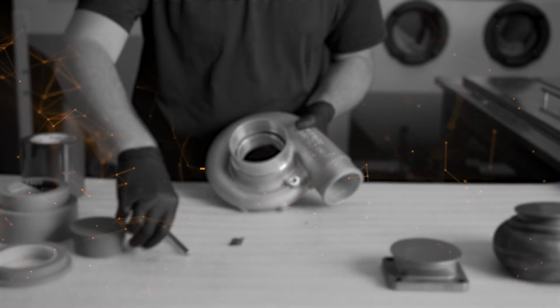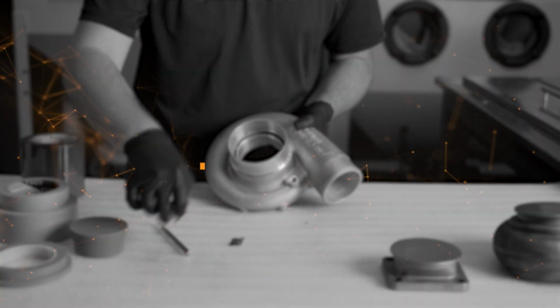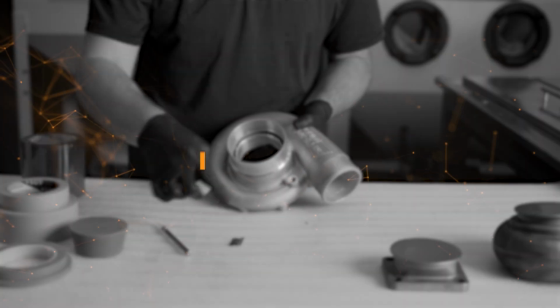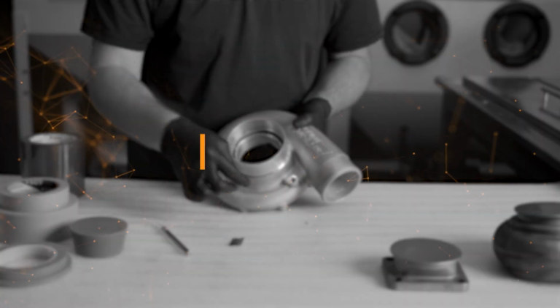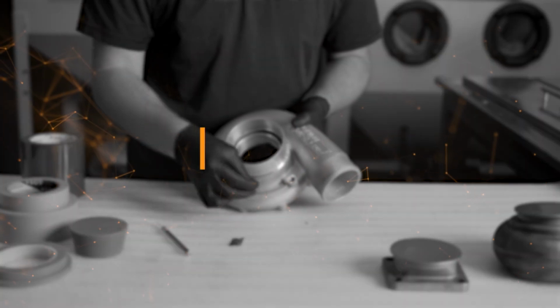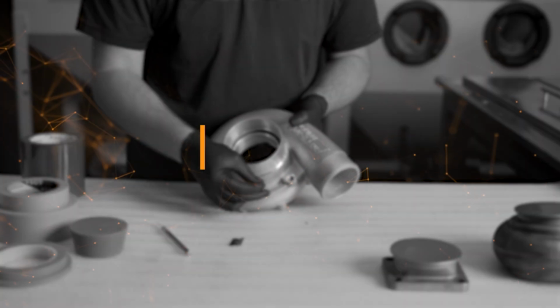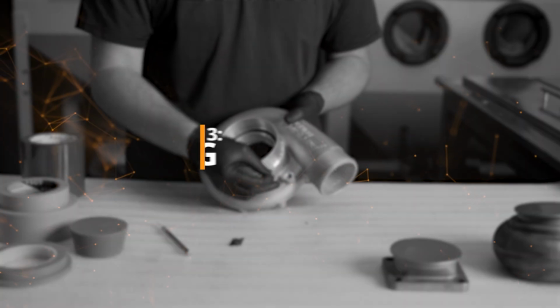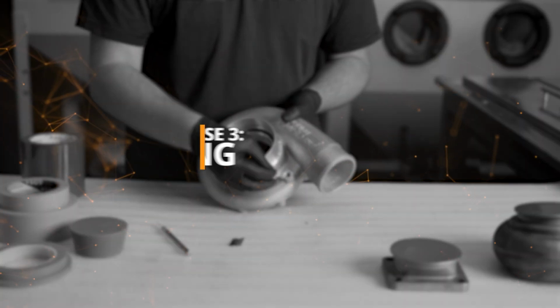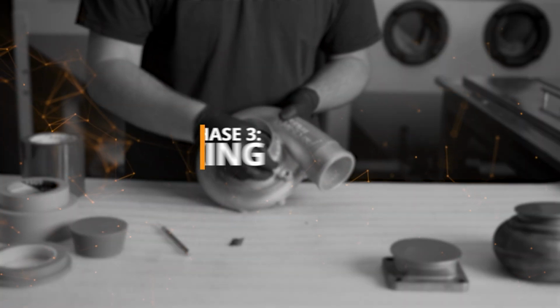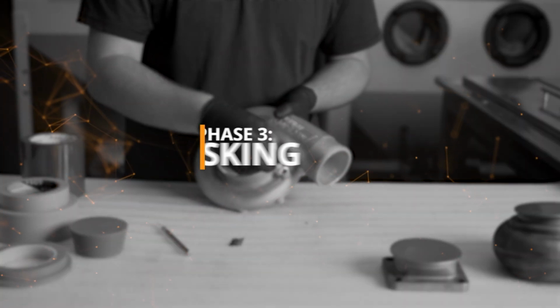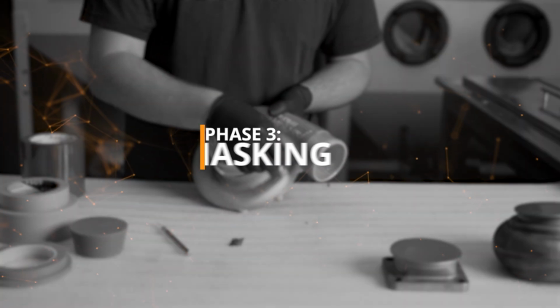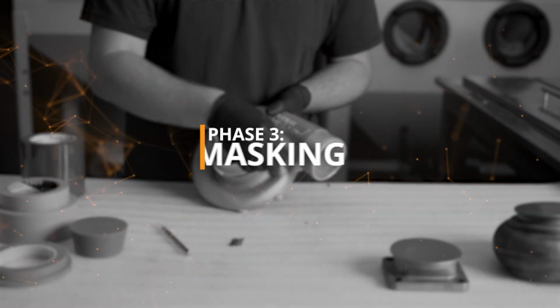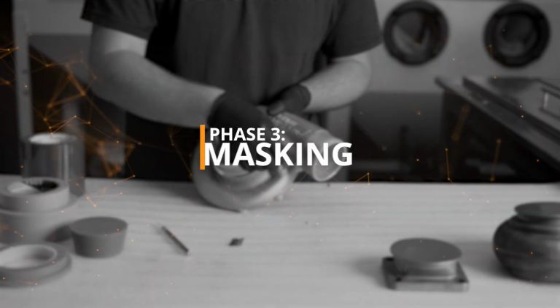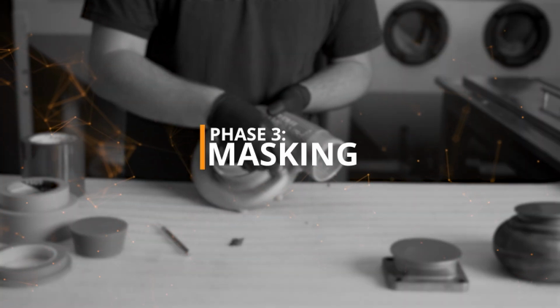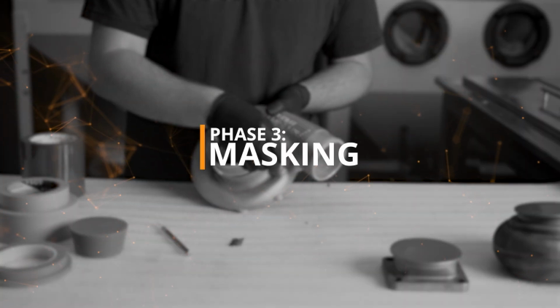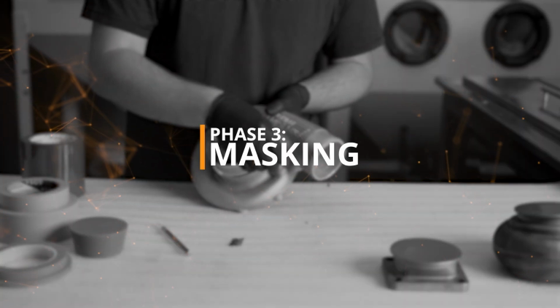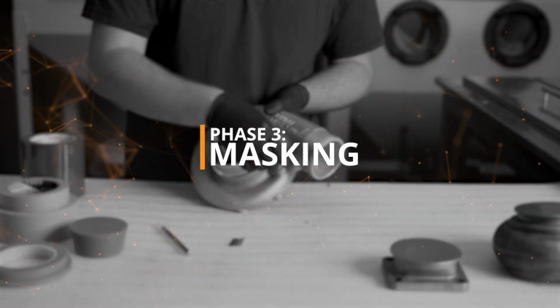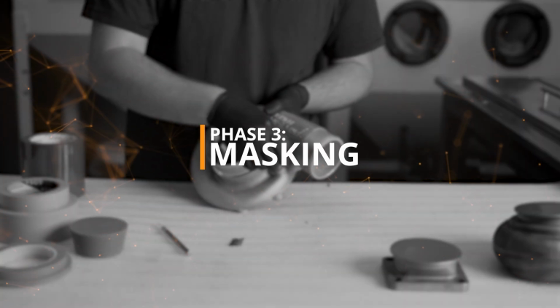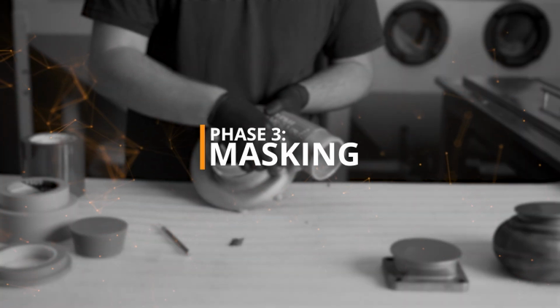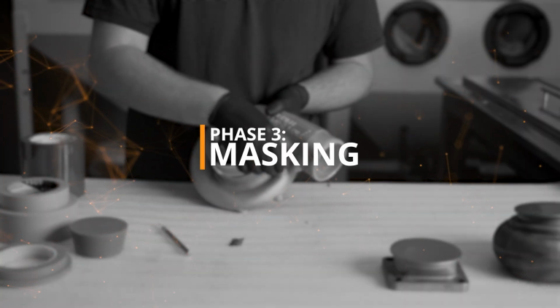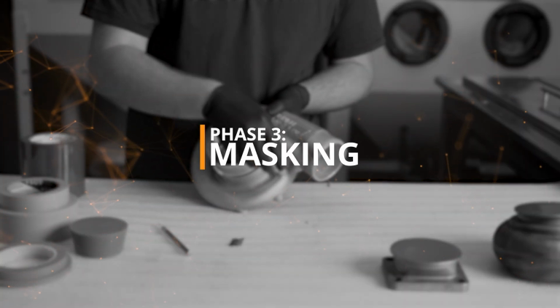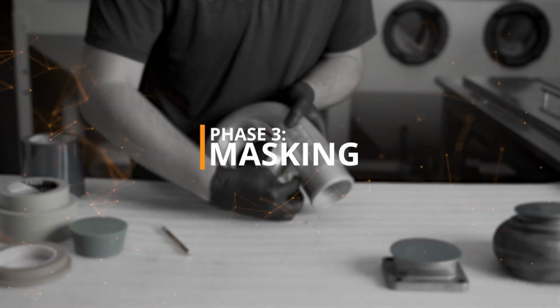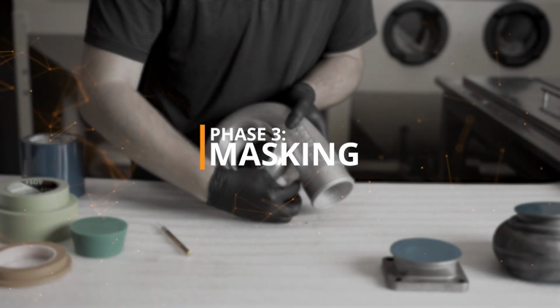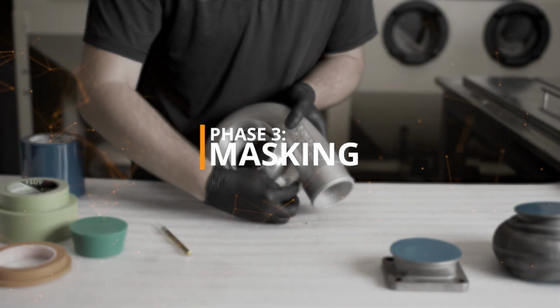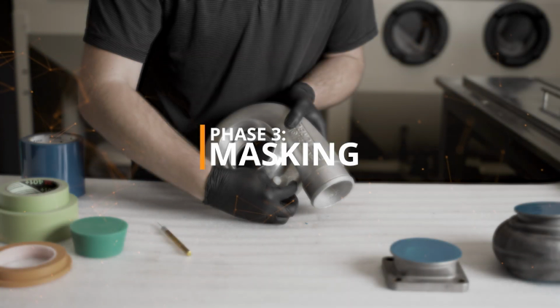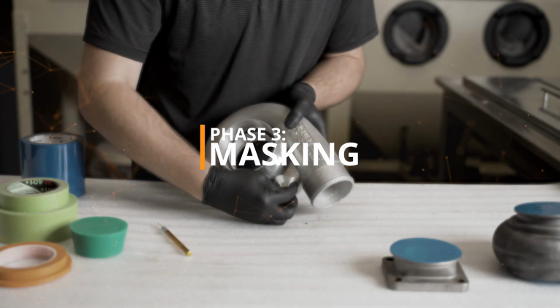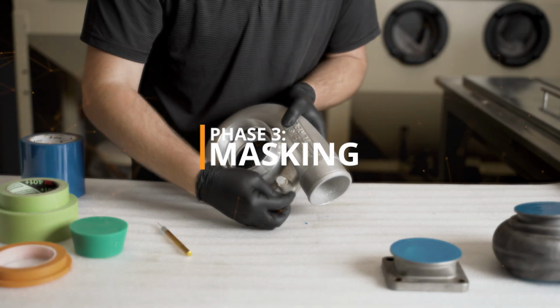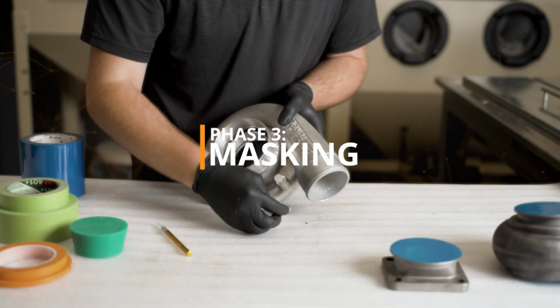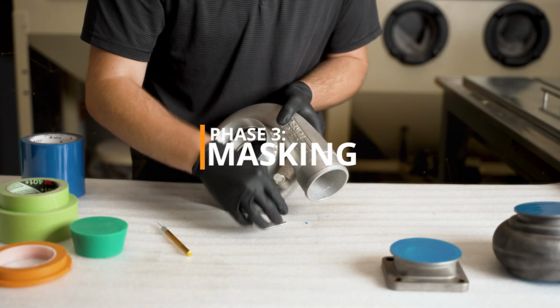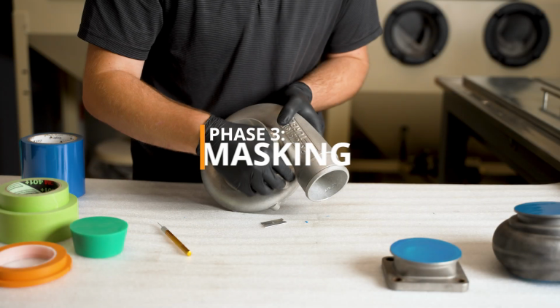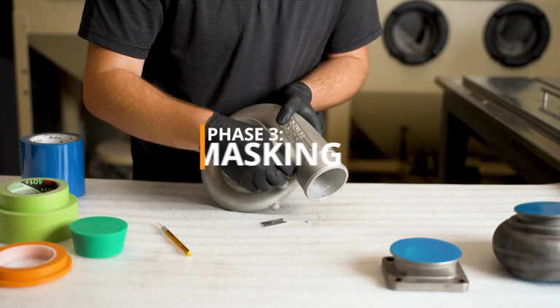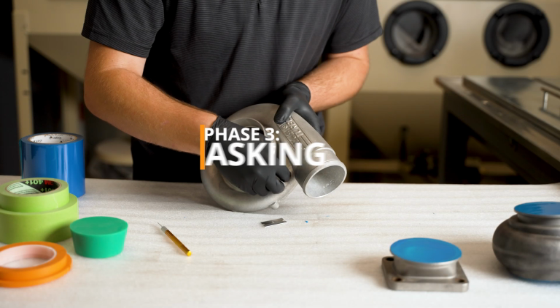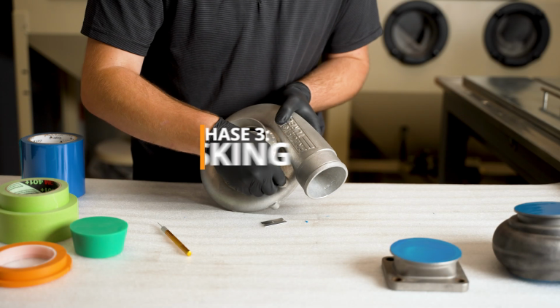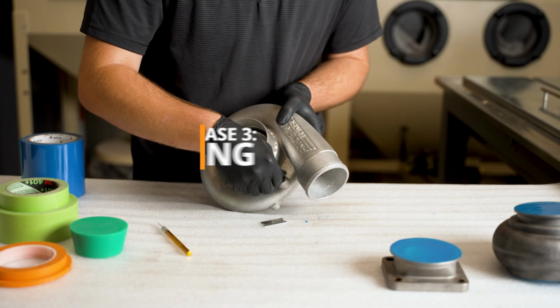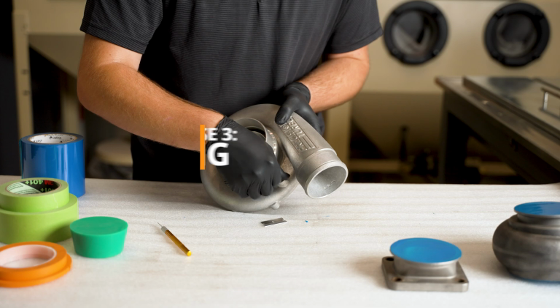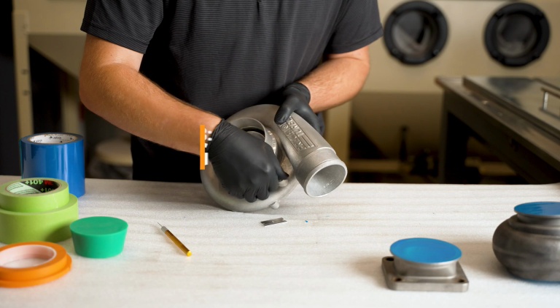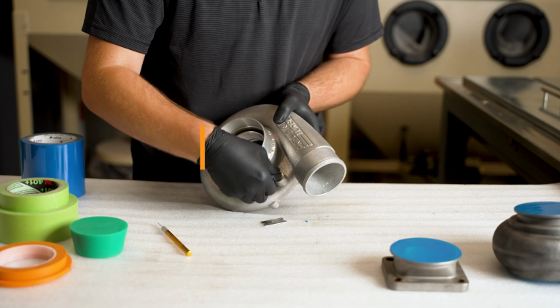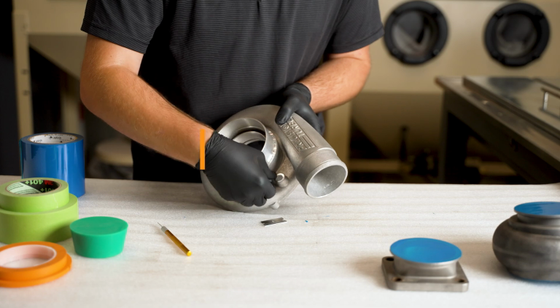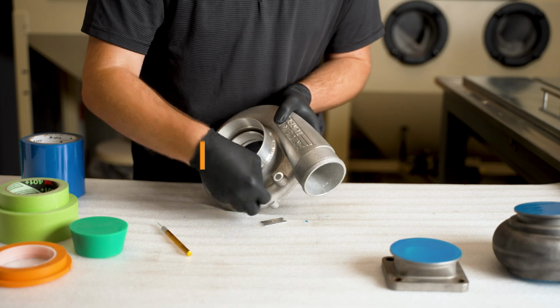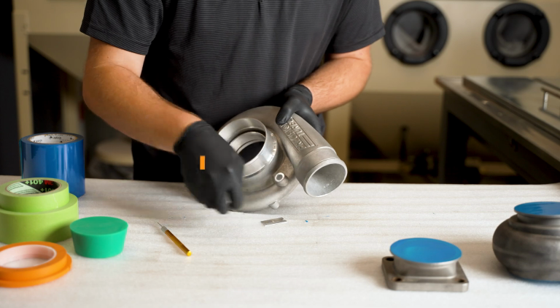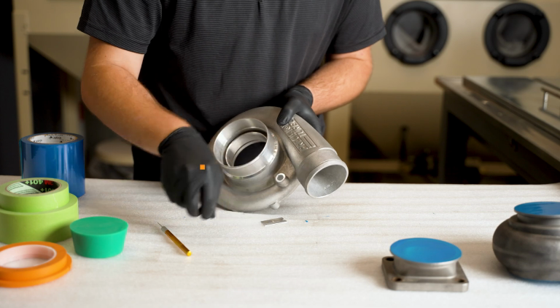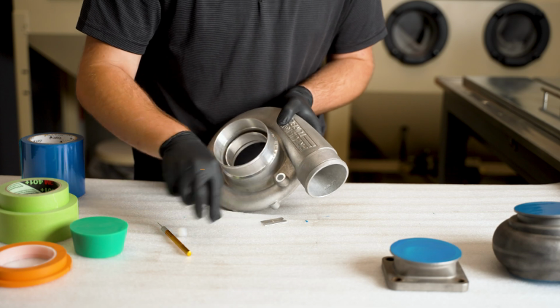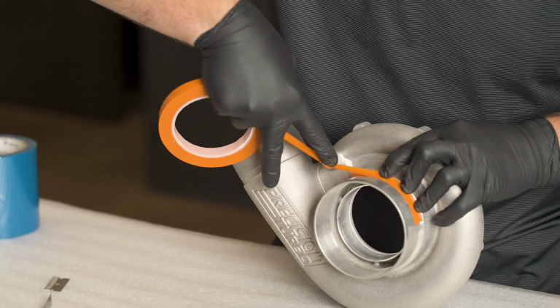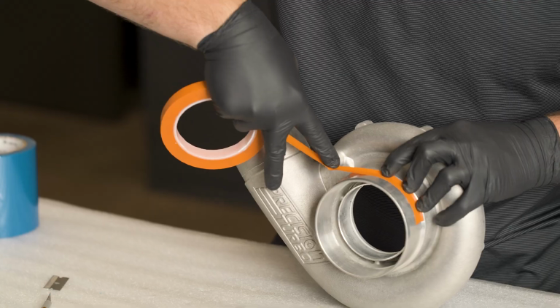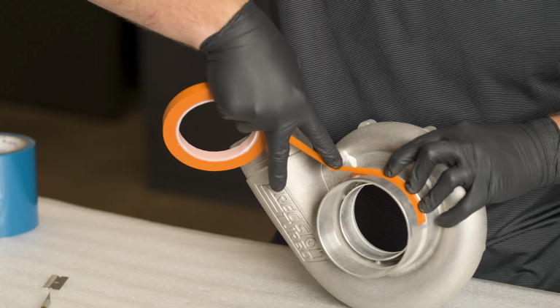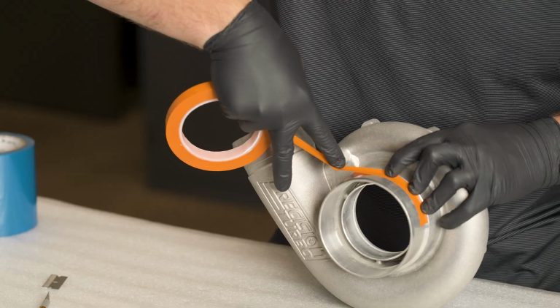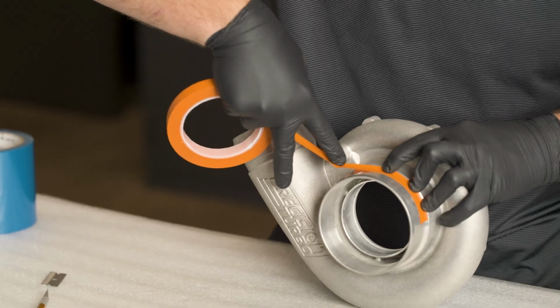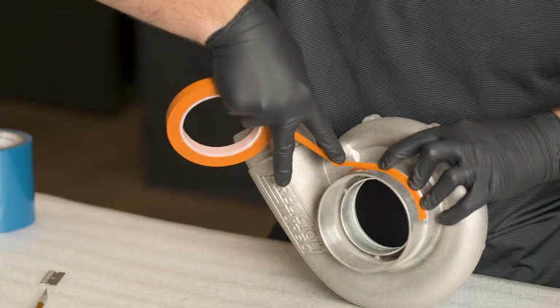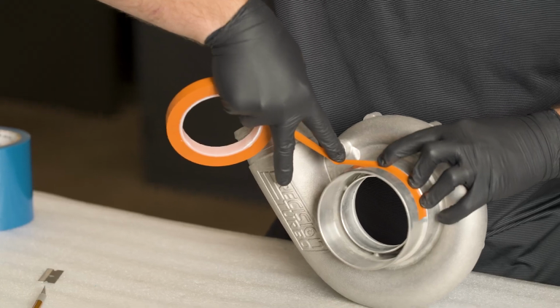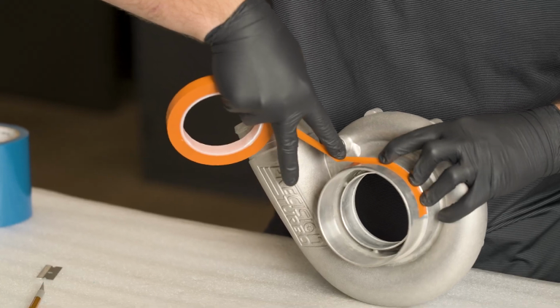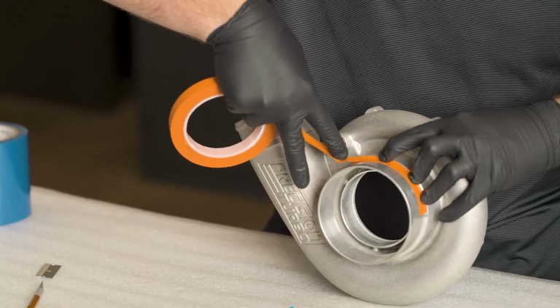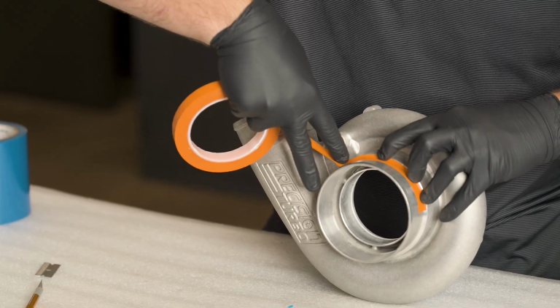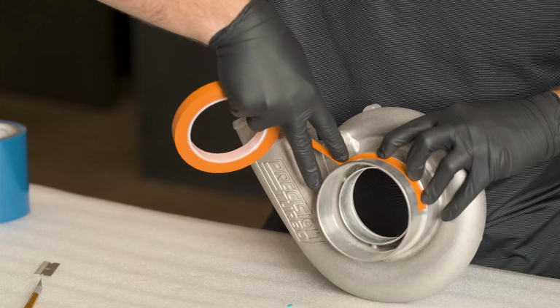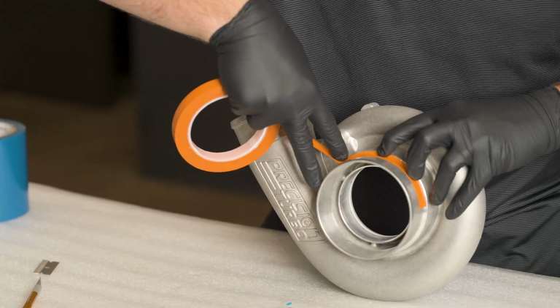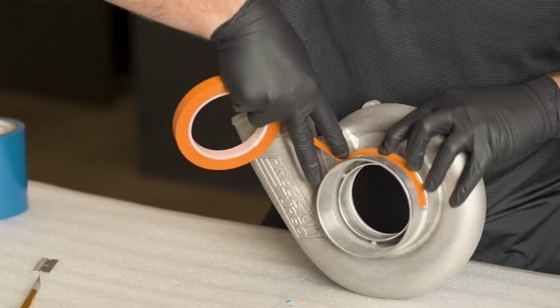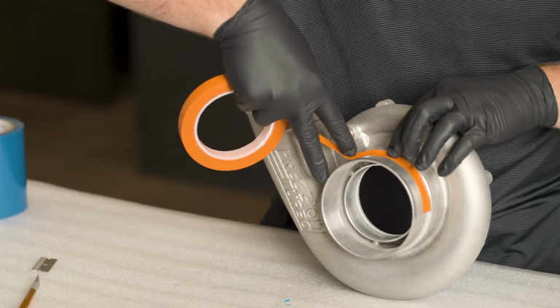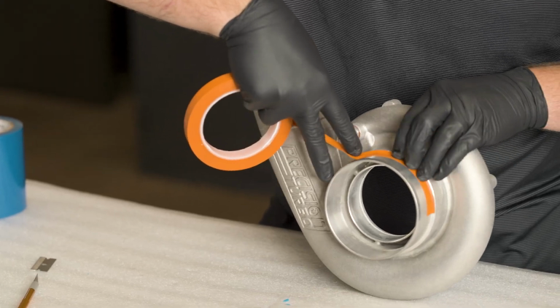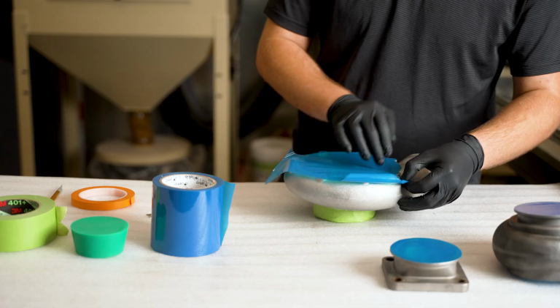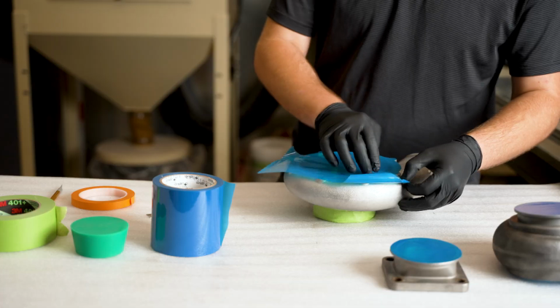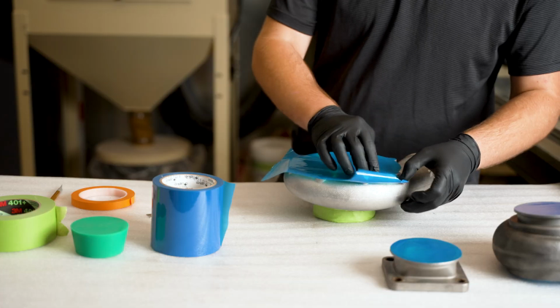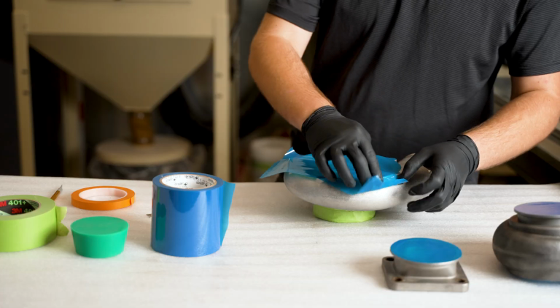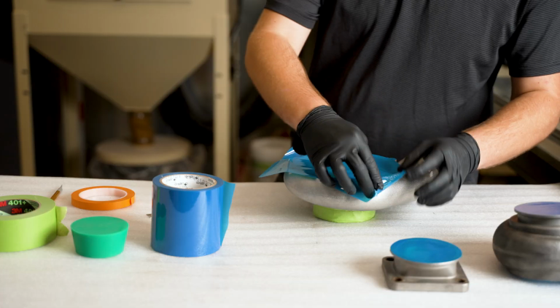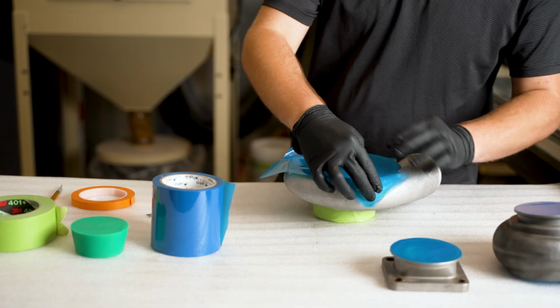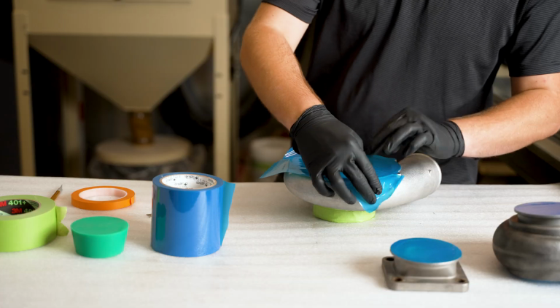Phase 3 – Masking. Begin by plugging and masking off any areas that you do not want coated.